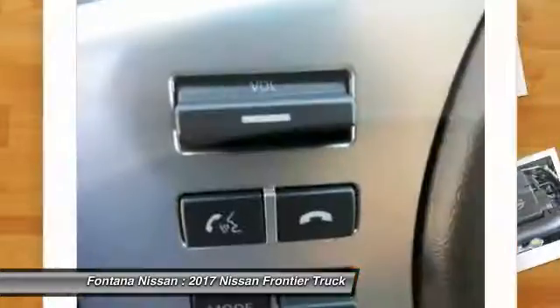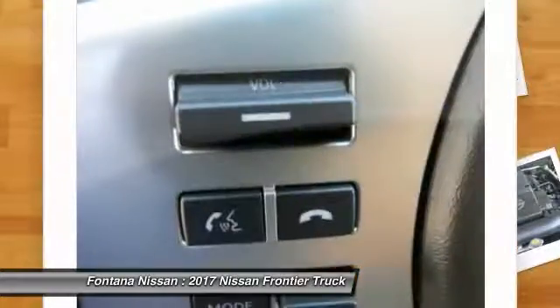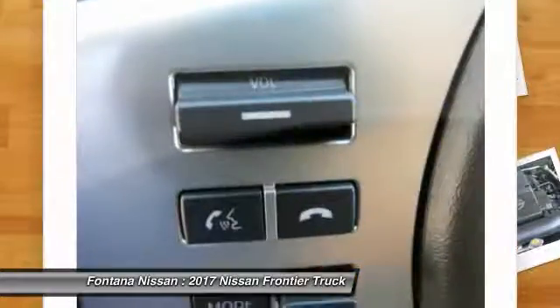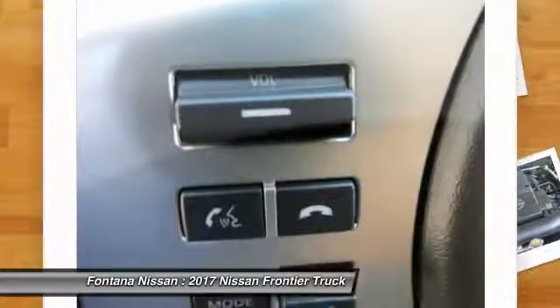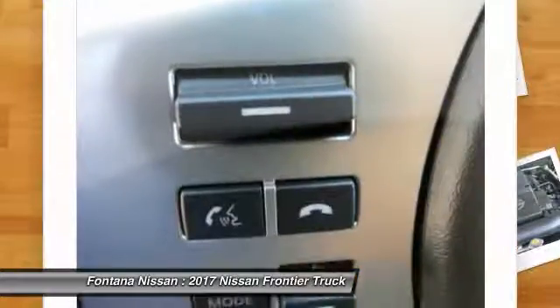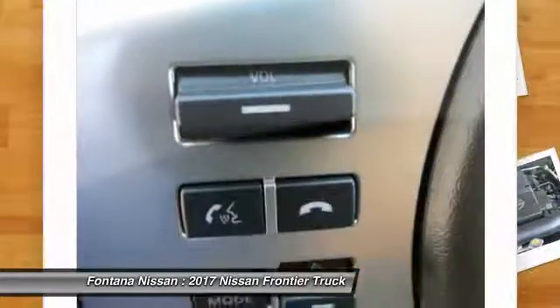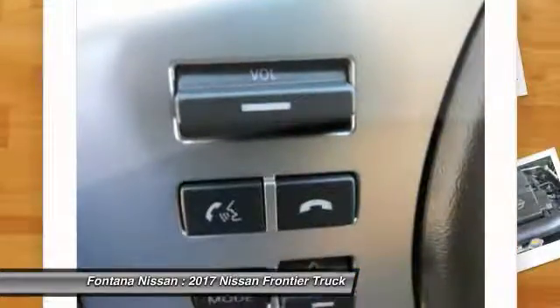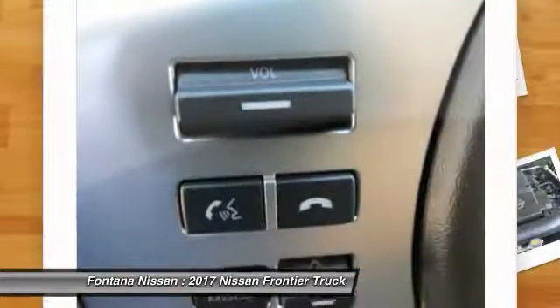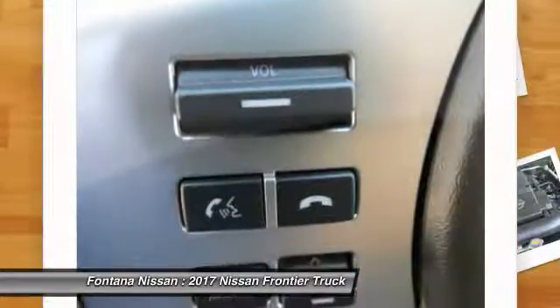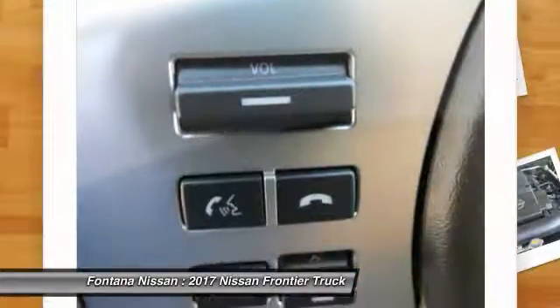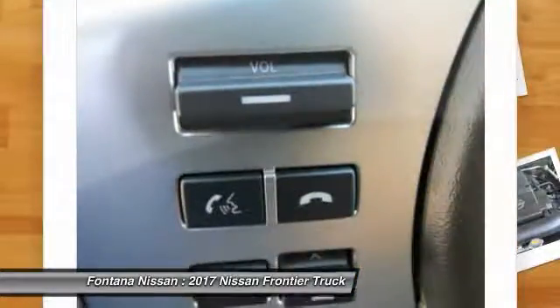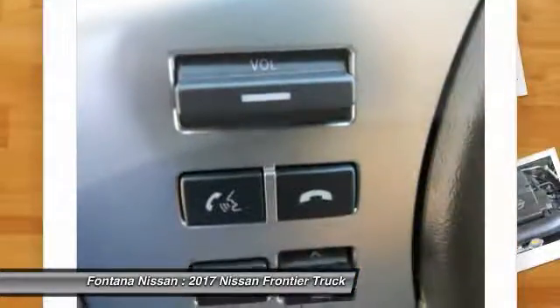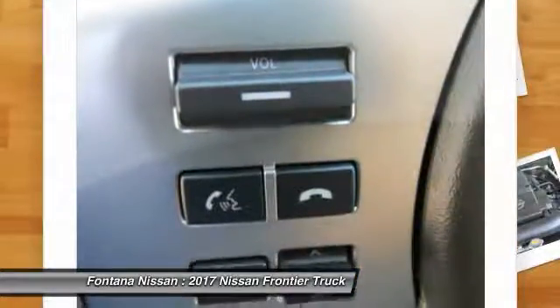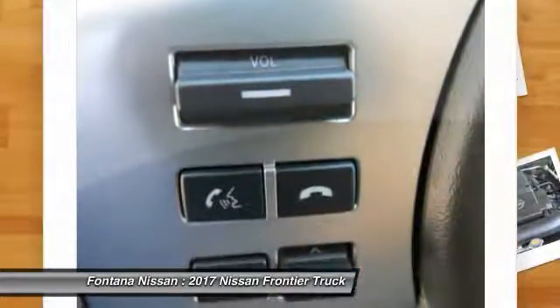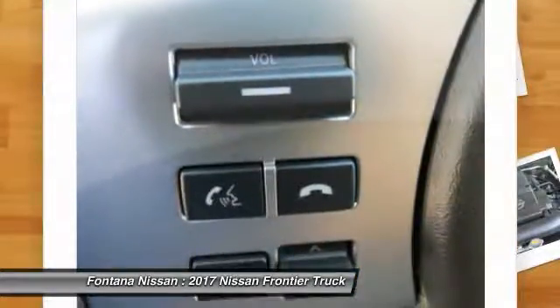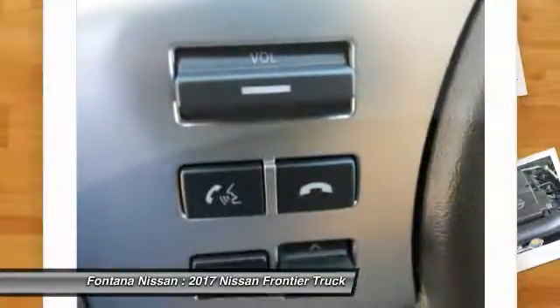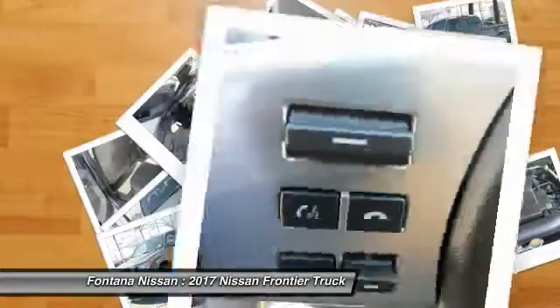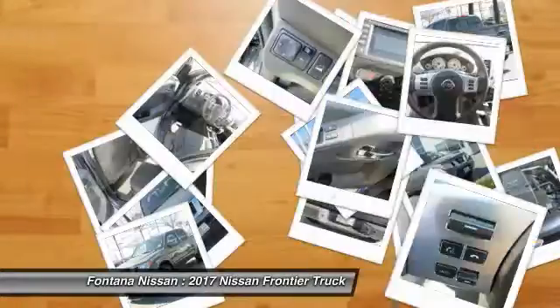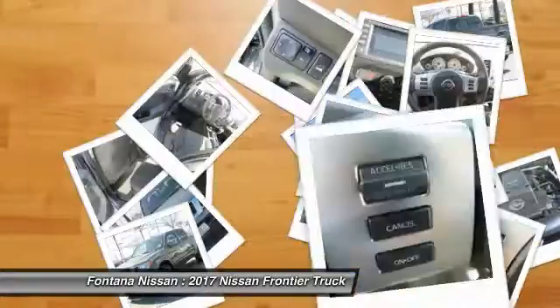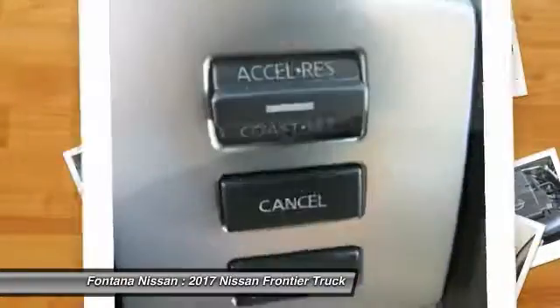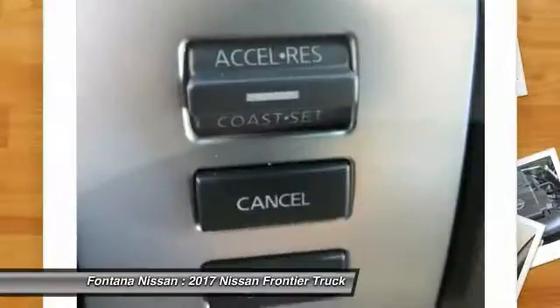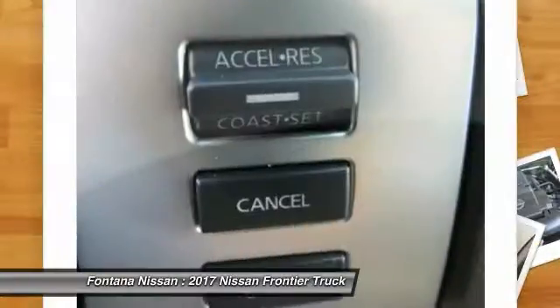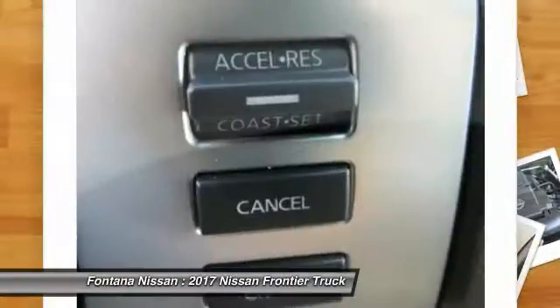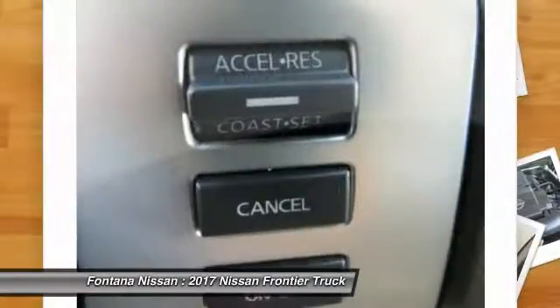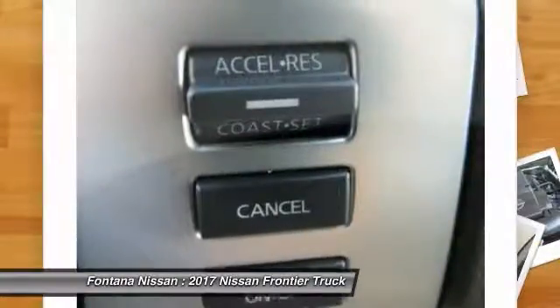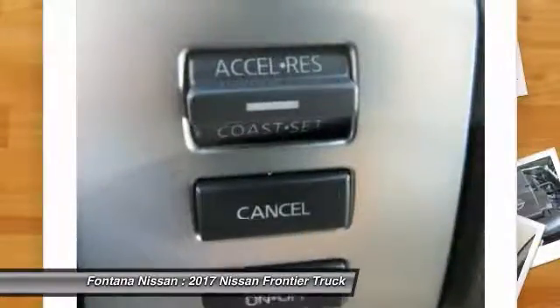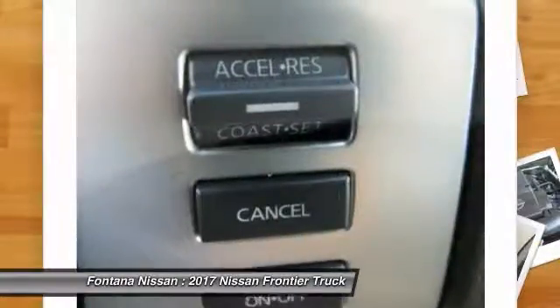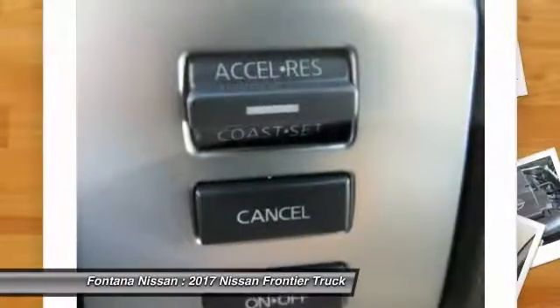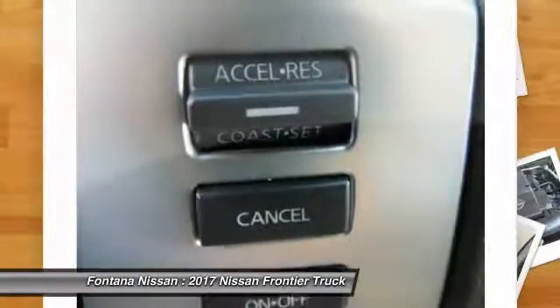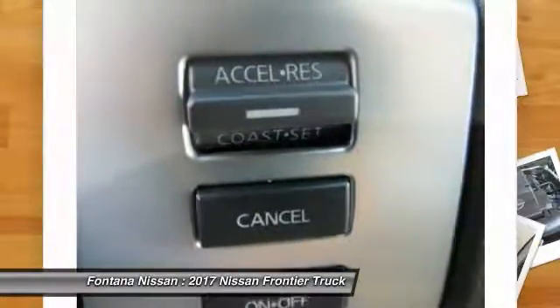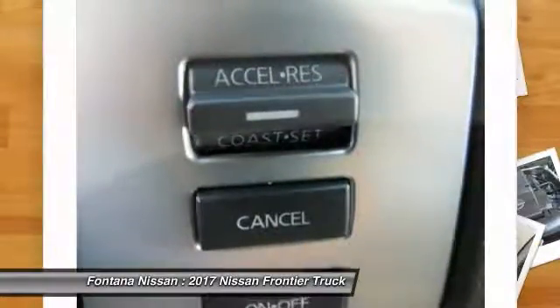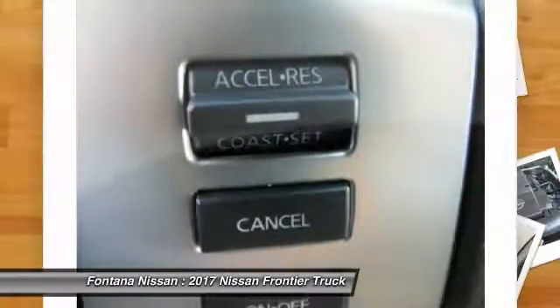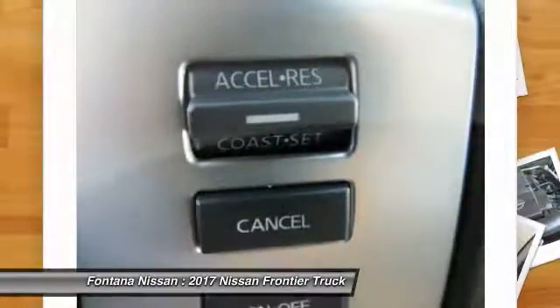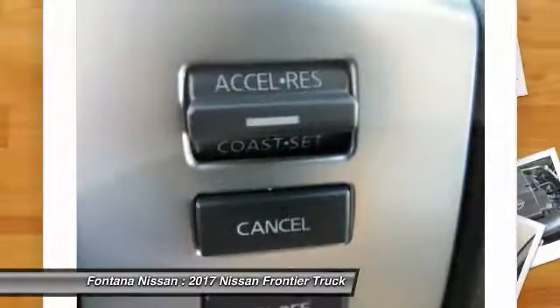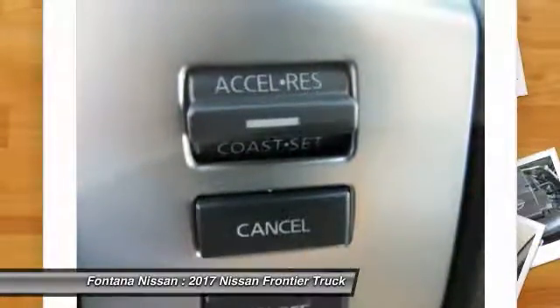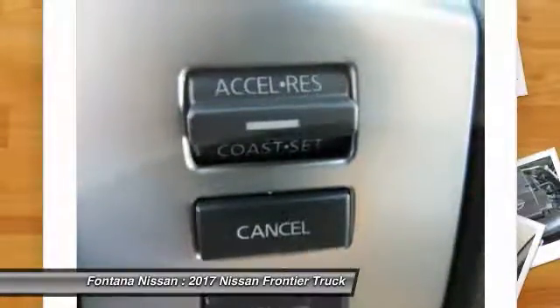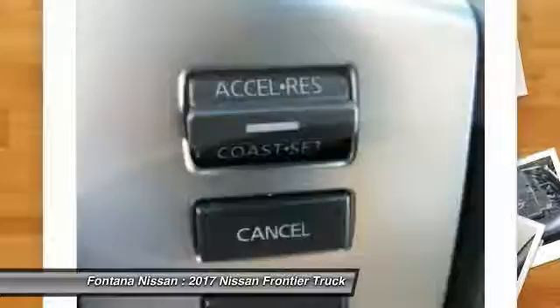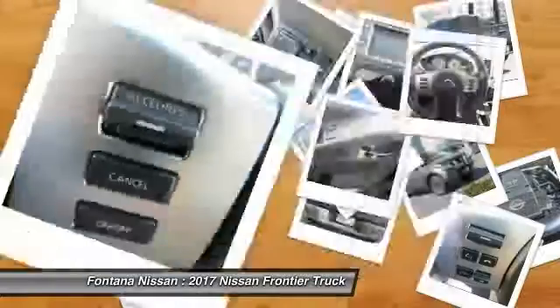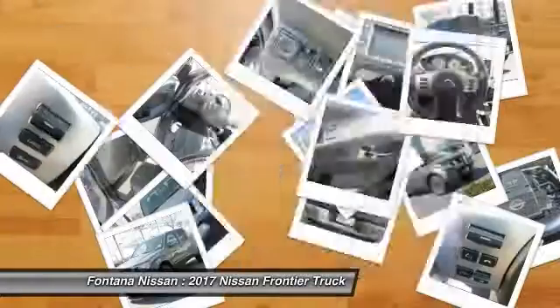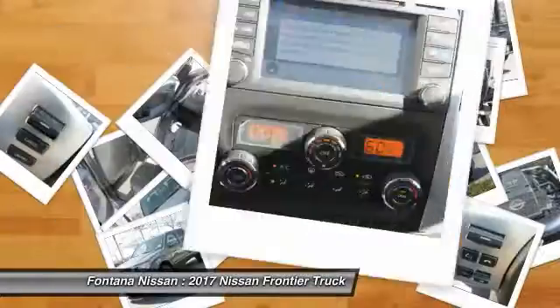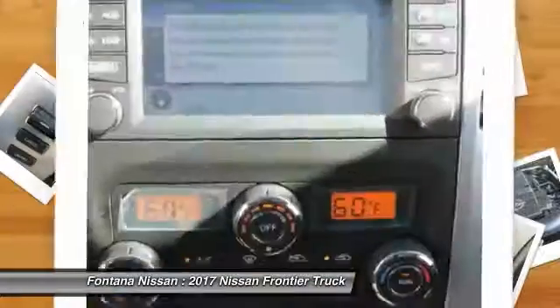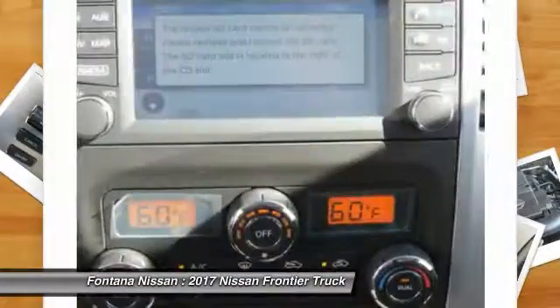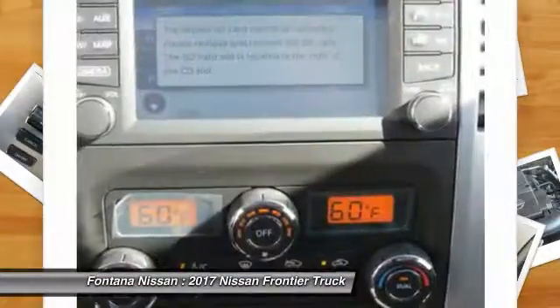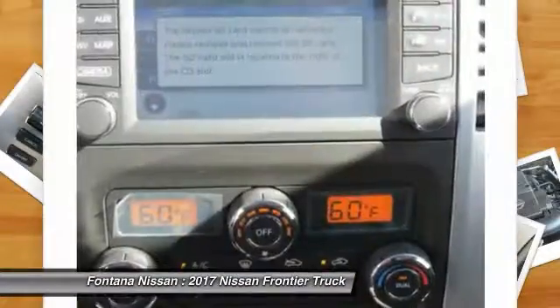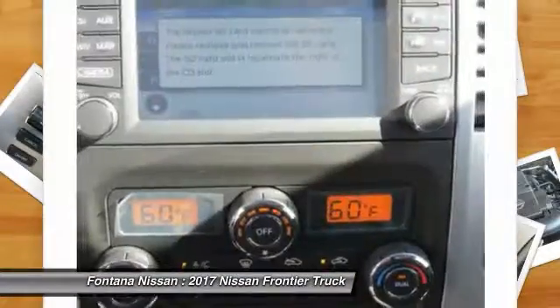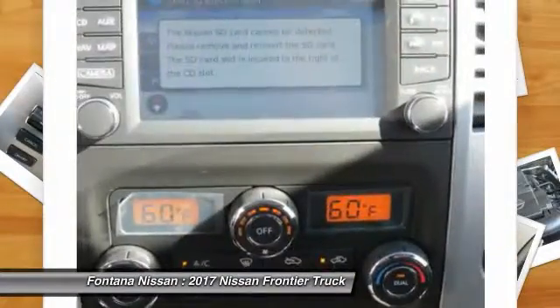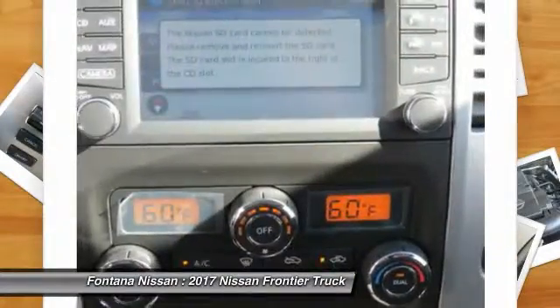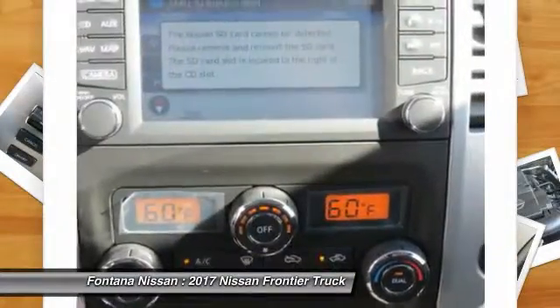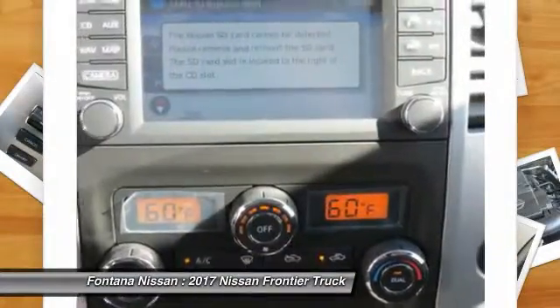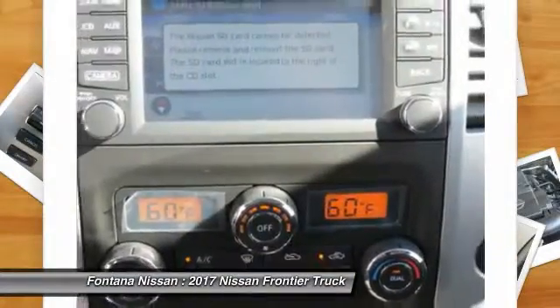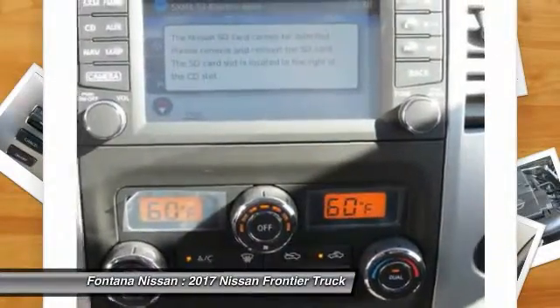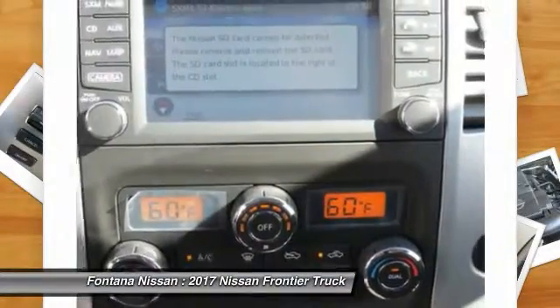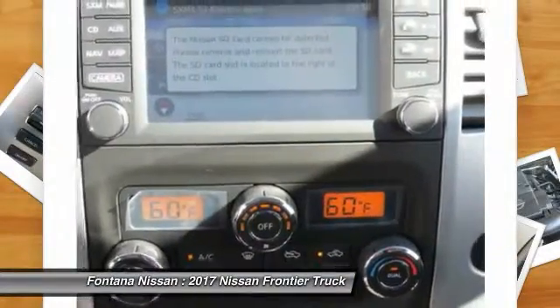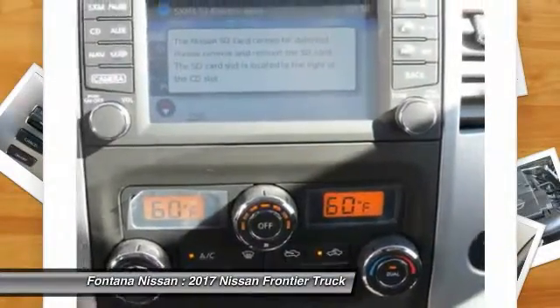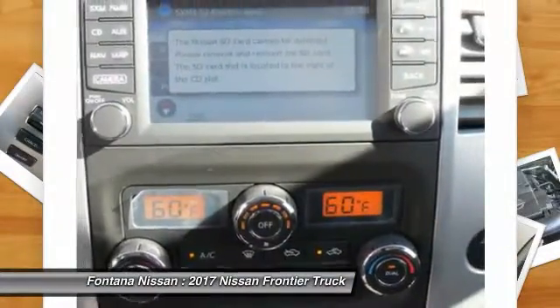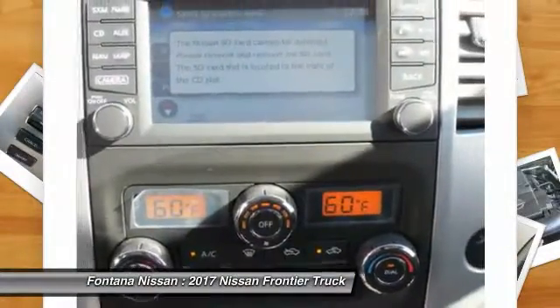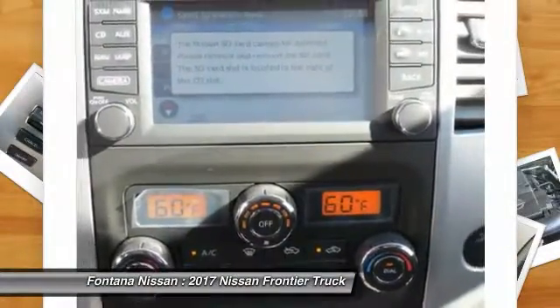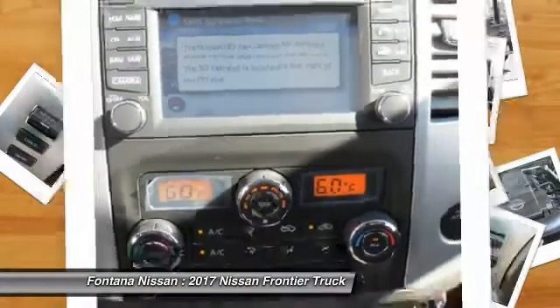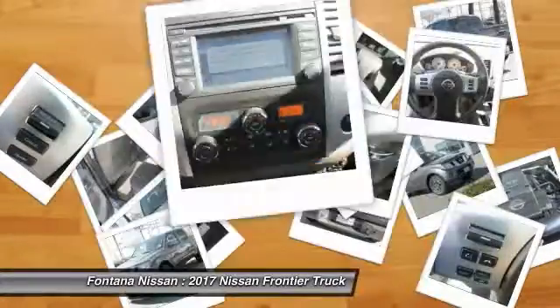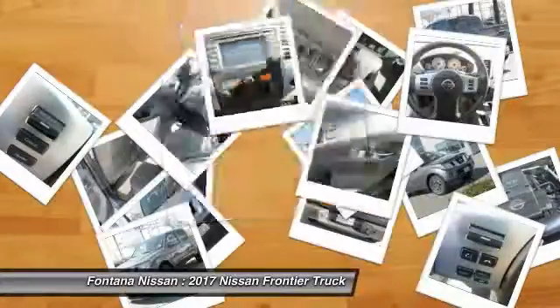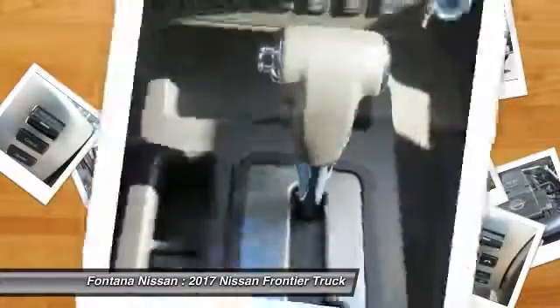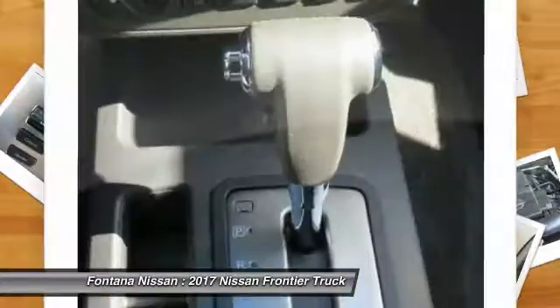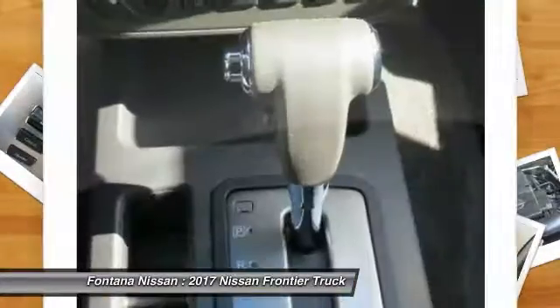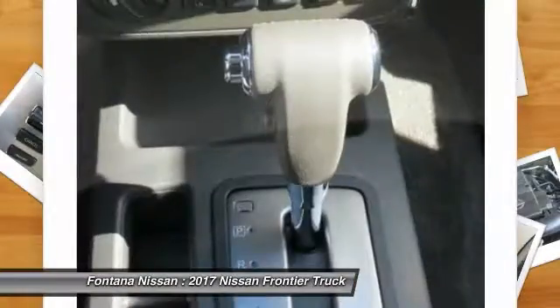Bluetooth wireless data link for hands-free phone, power steering, aluminum wheels, cruise control, and AM-FM stereo radio.